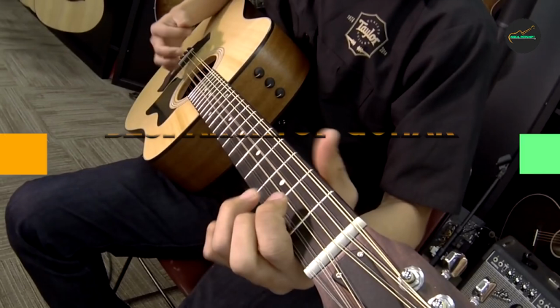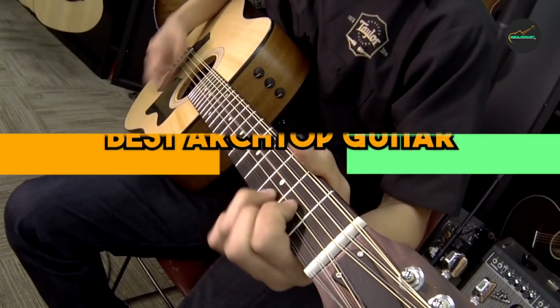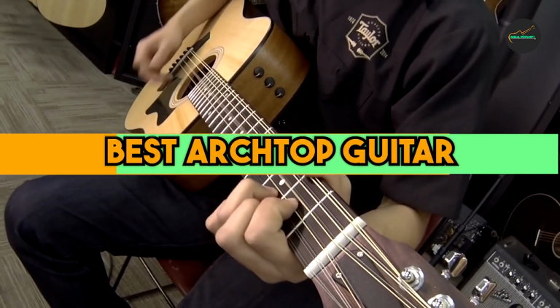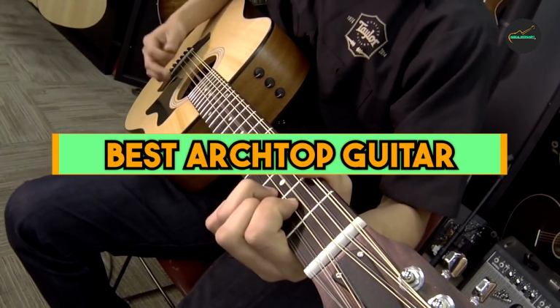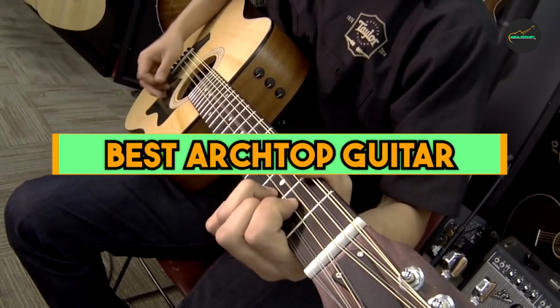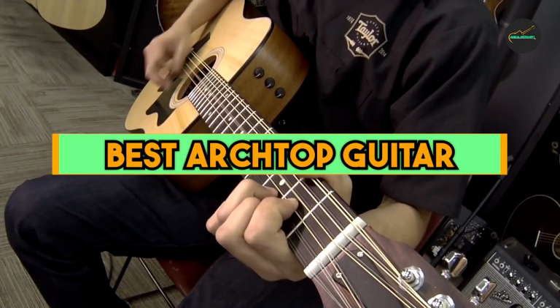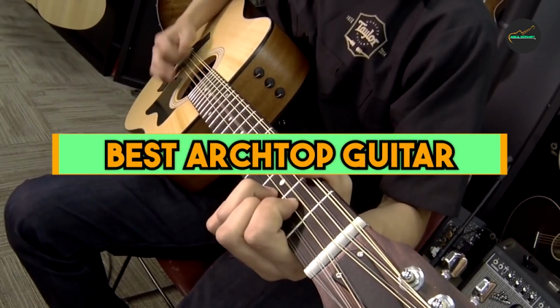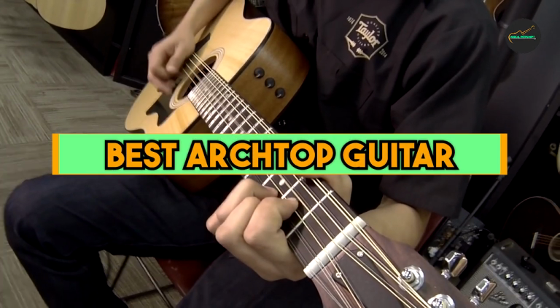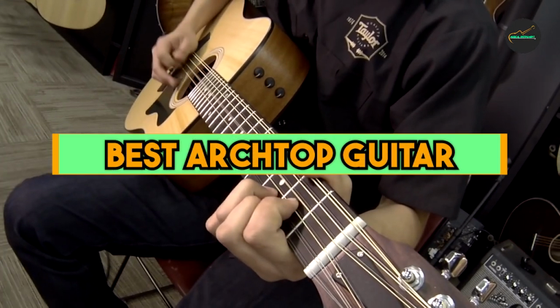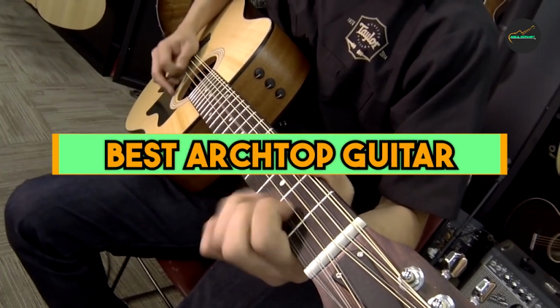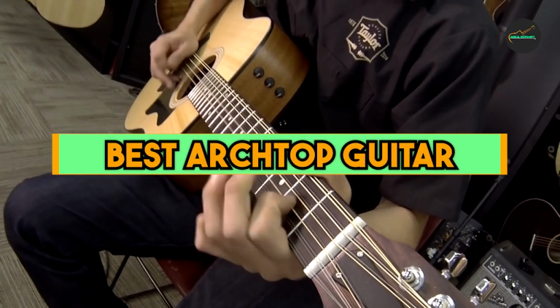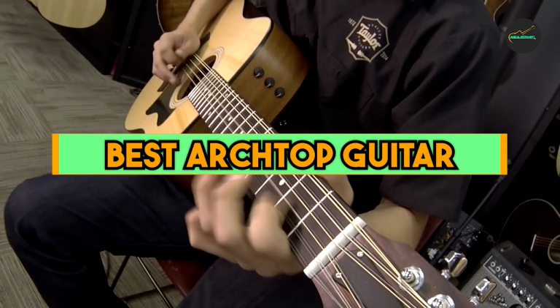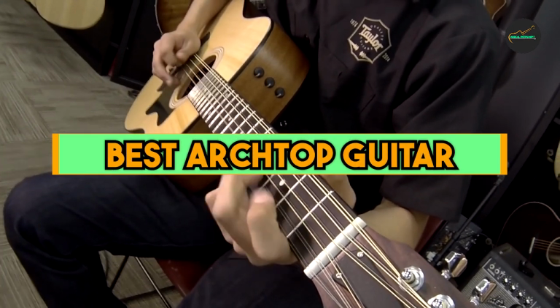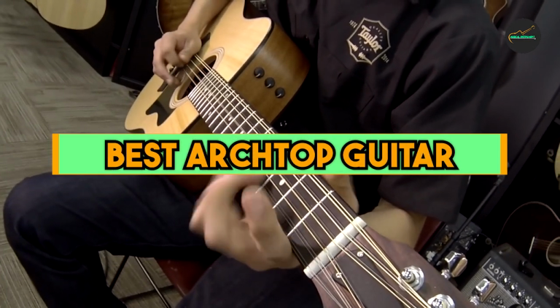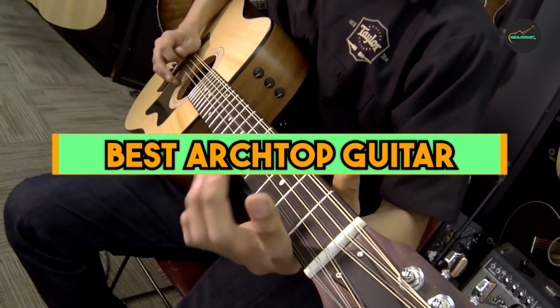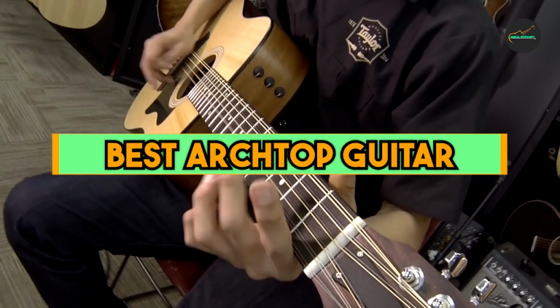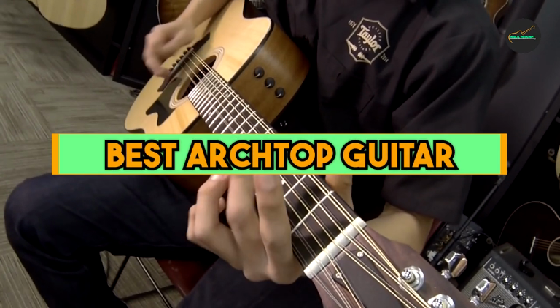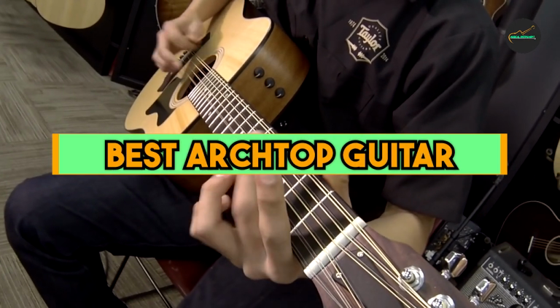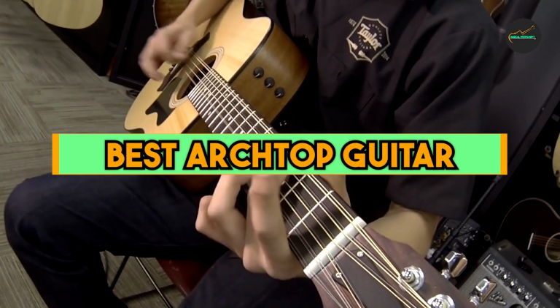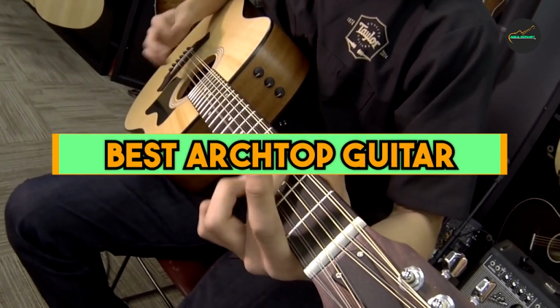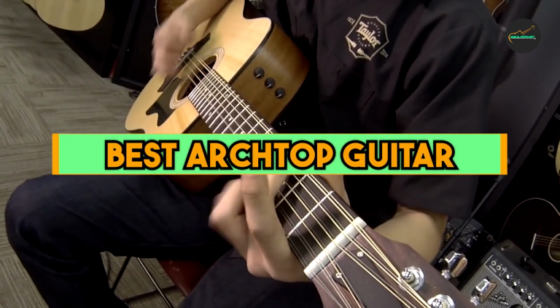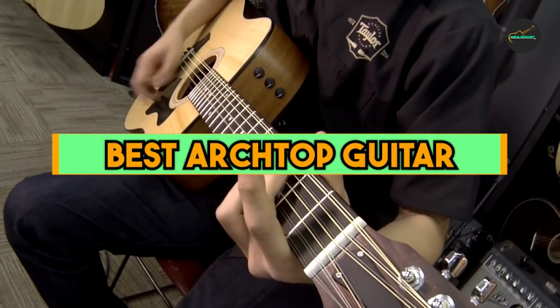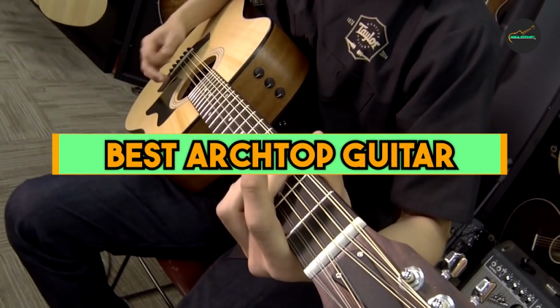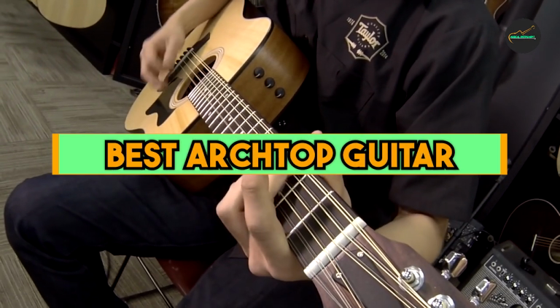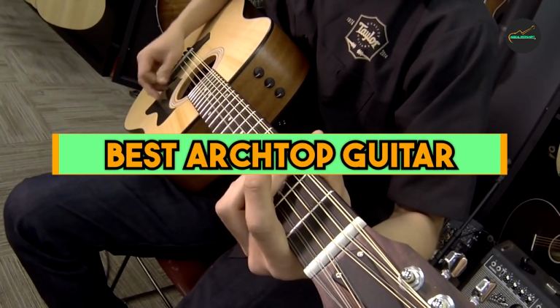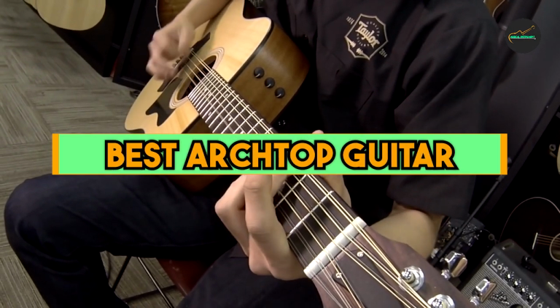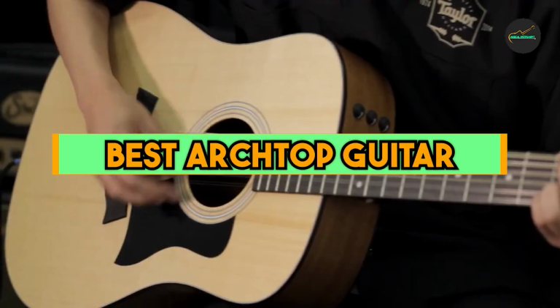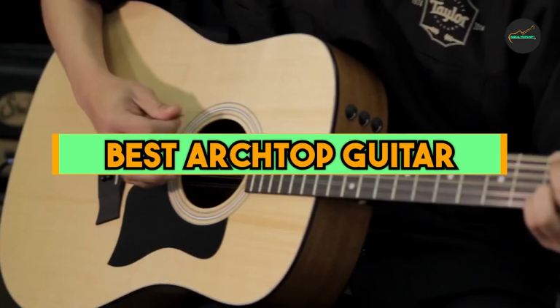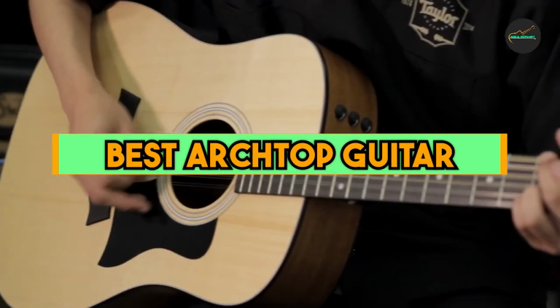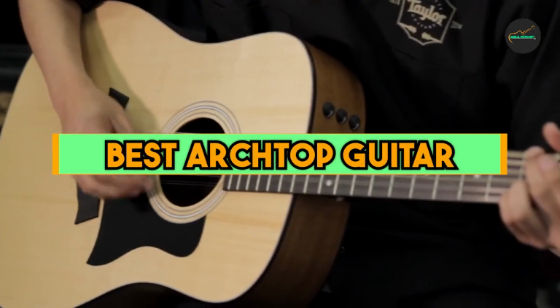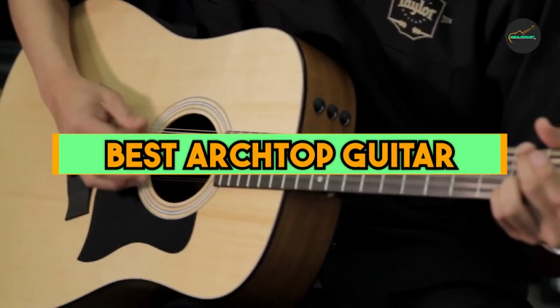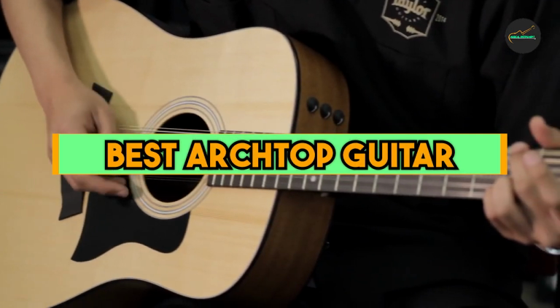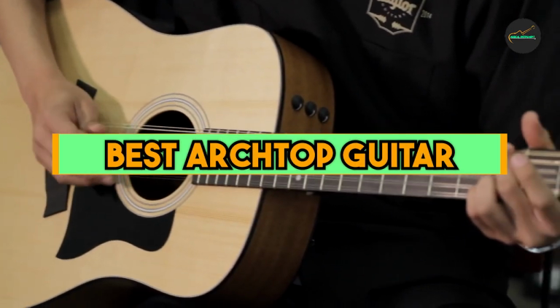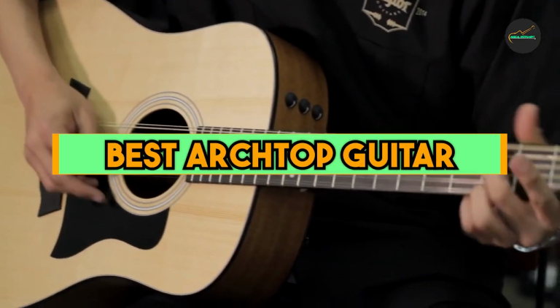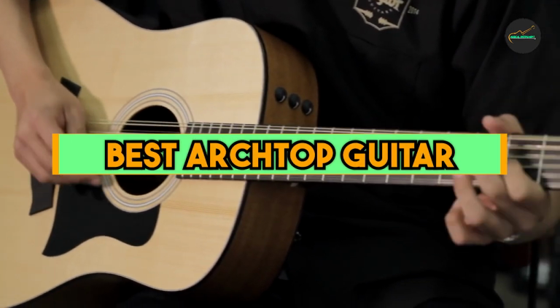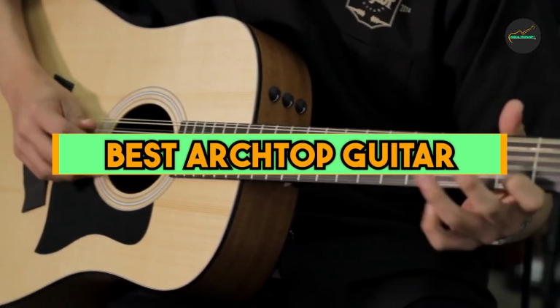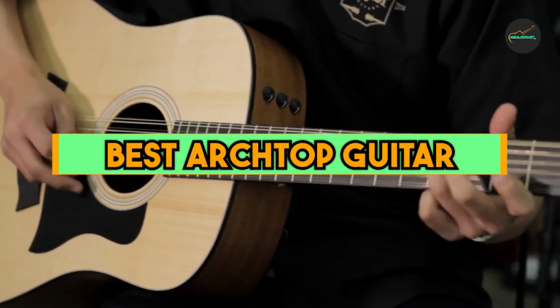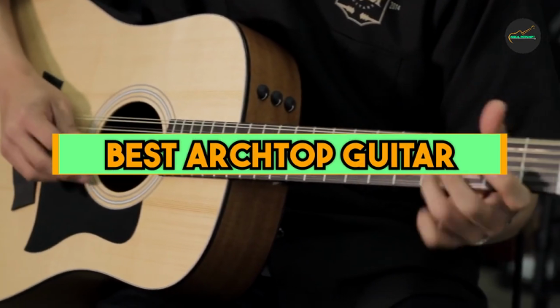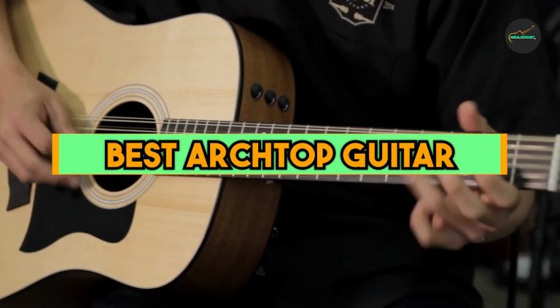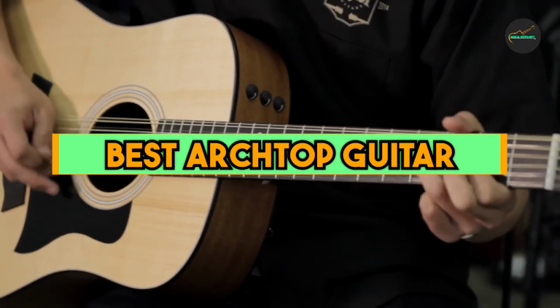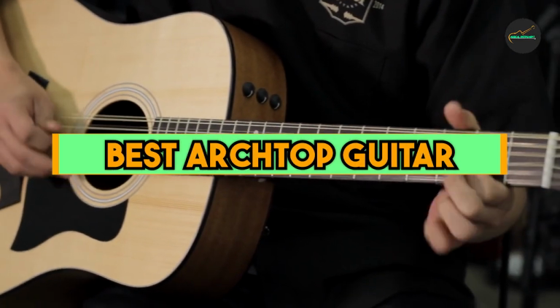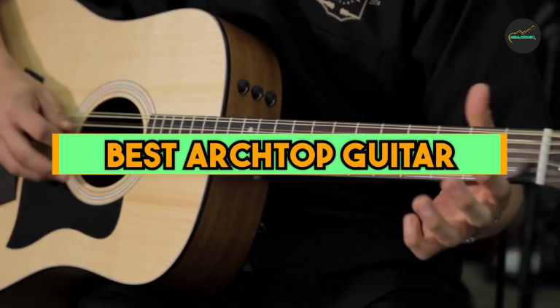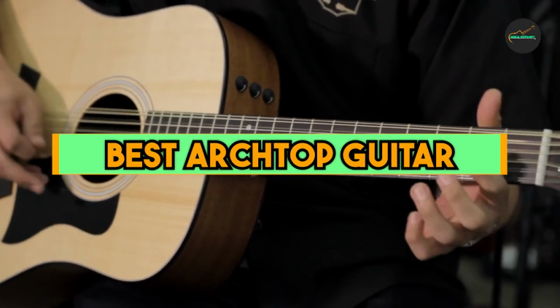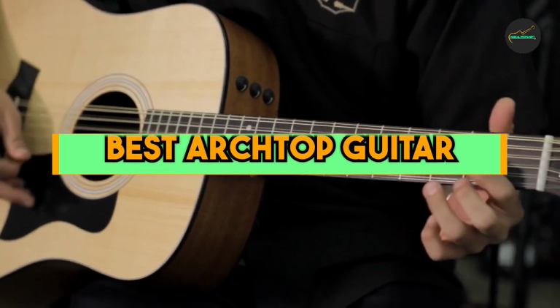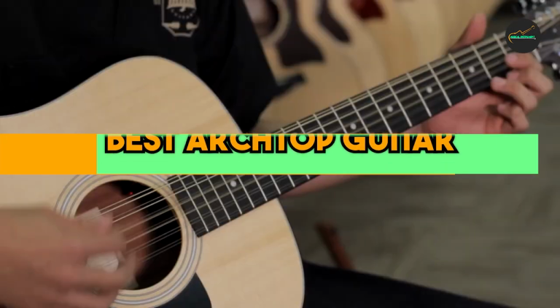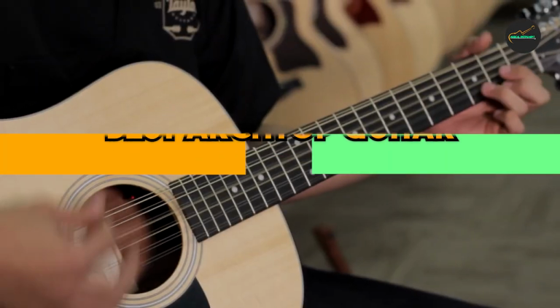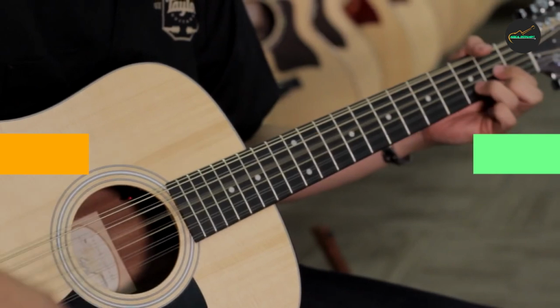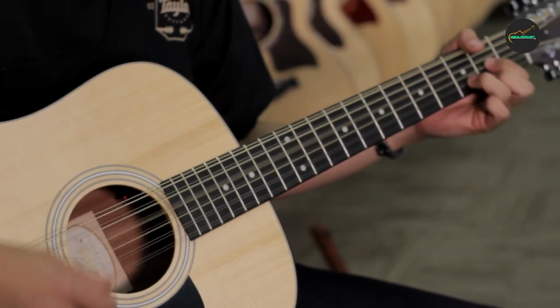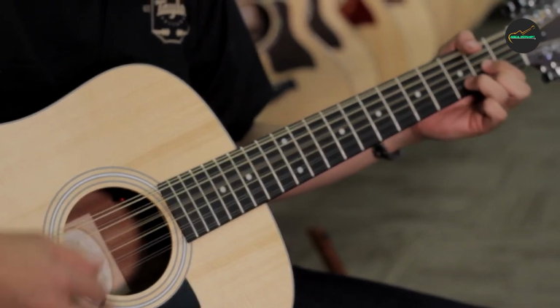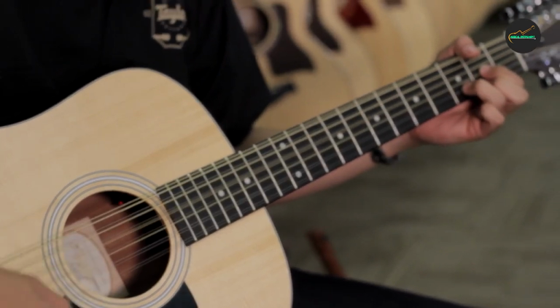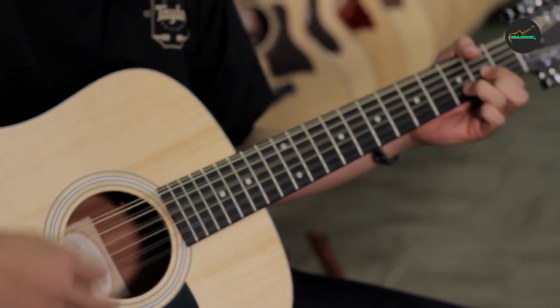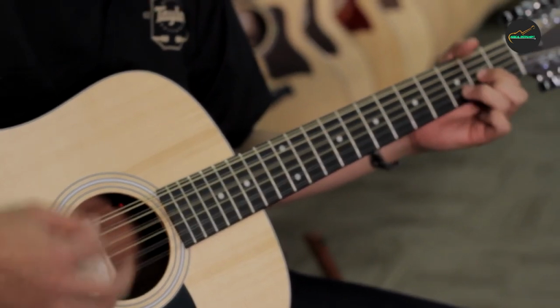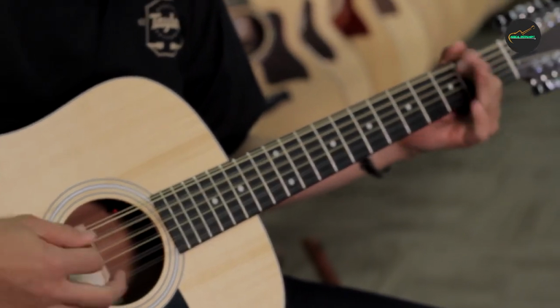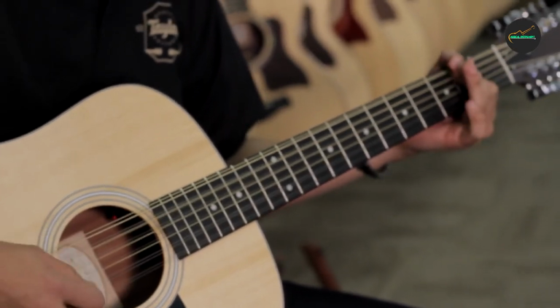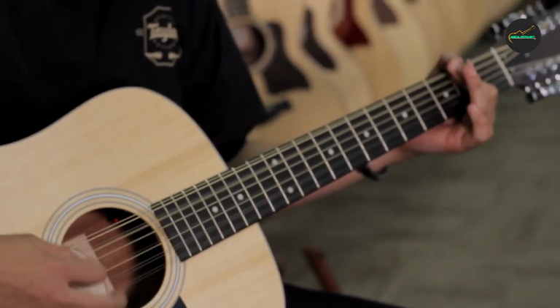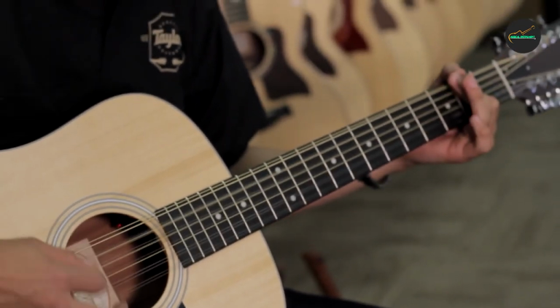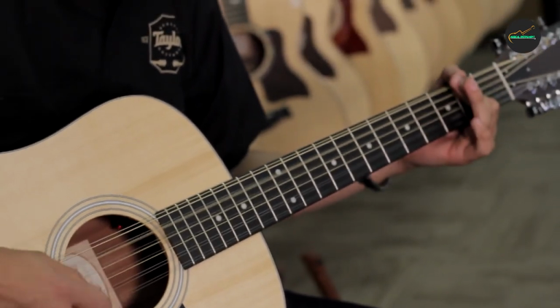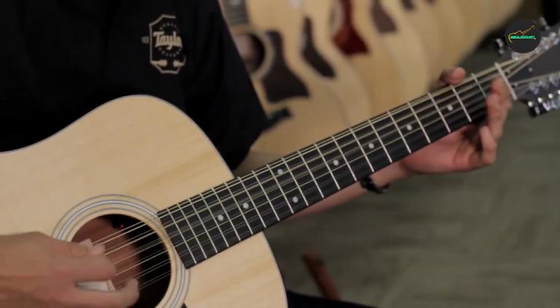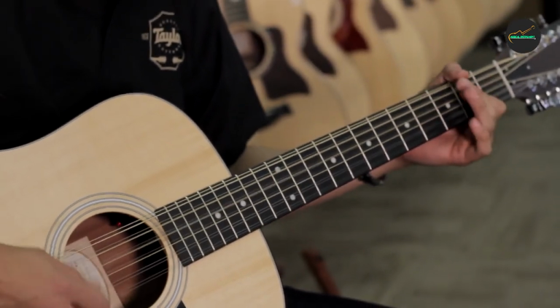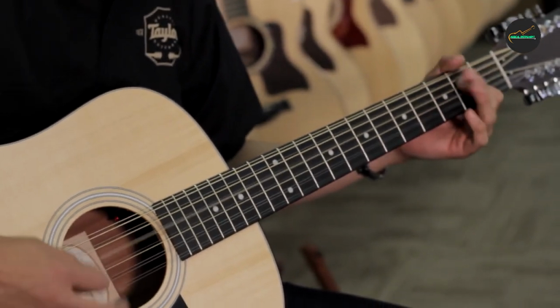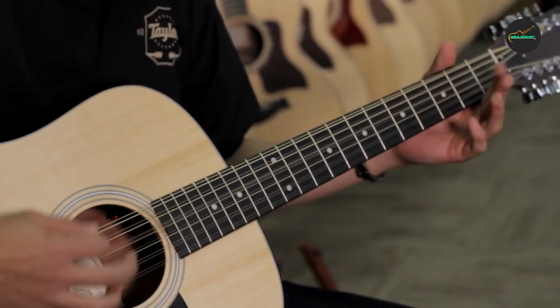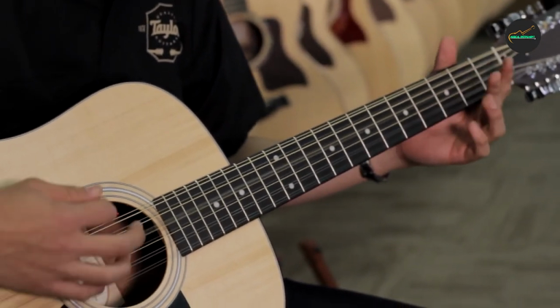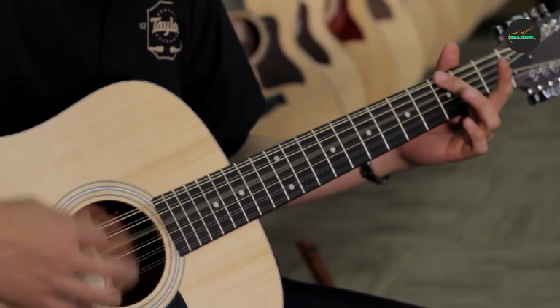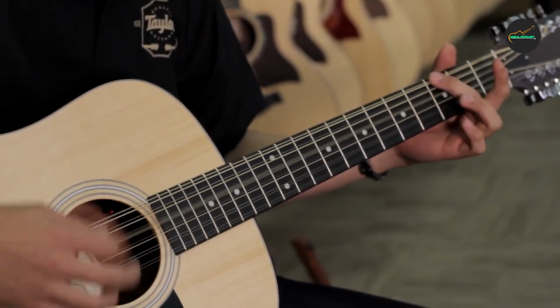If you want to get a good quality 12-string guitar according to your needs, then watch the video till the end and then decide to buy.